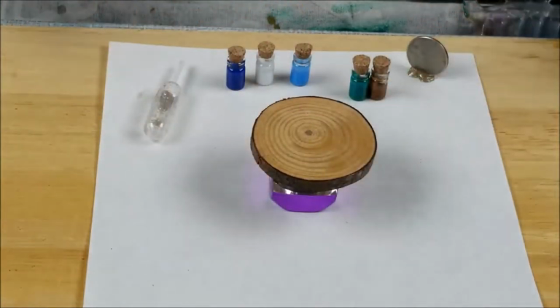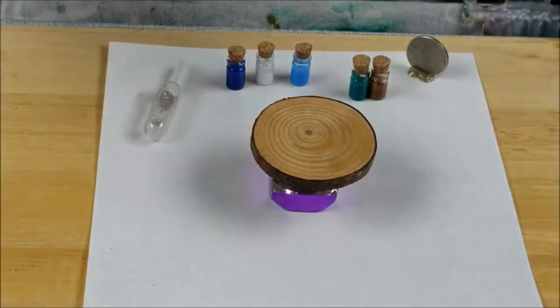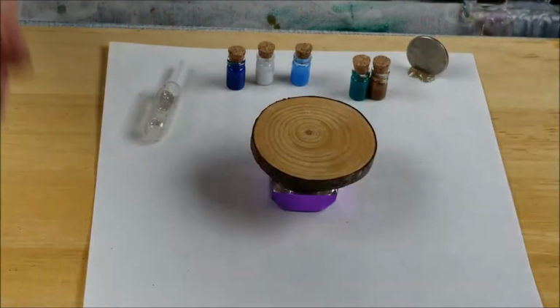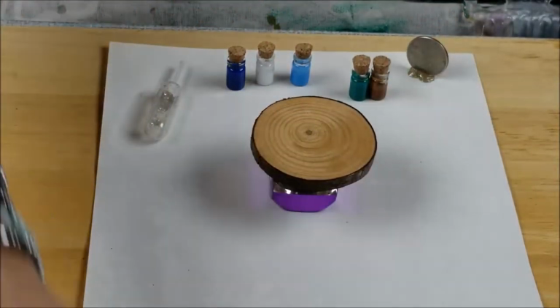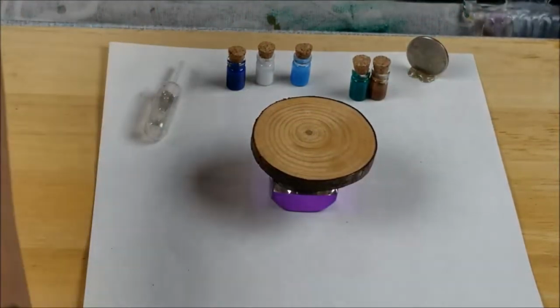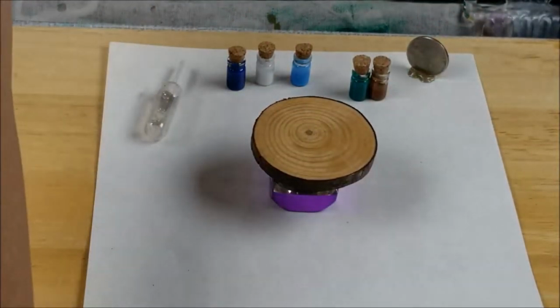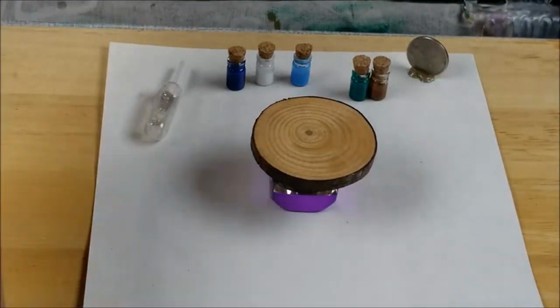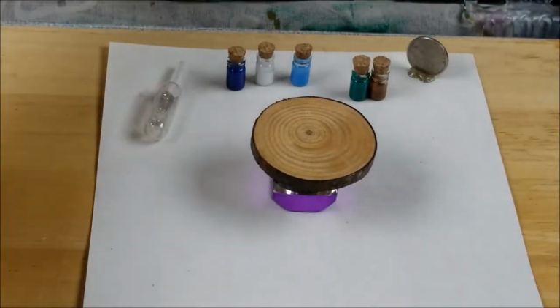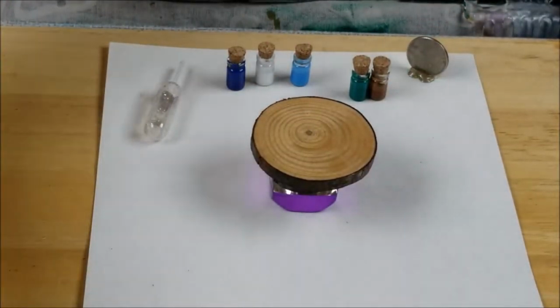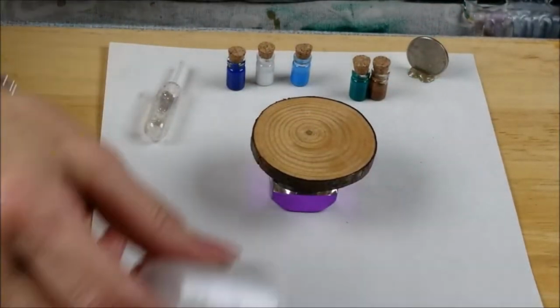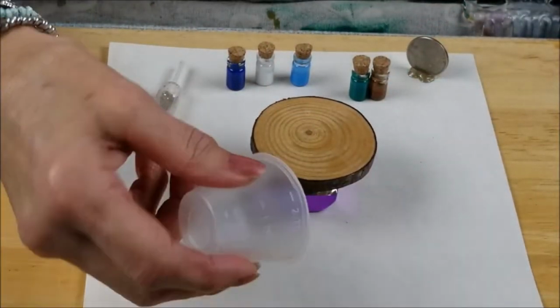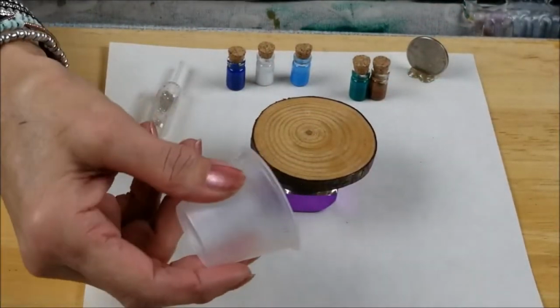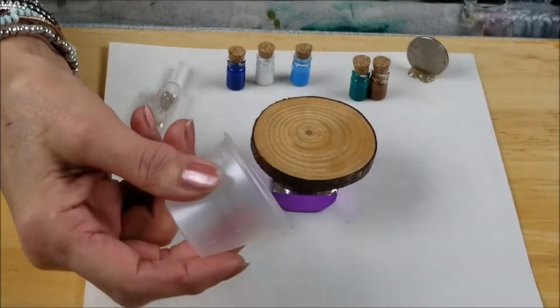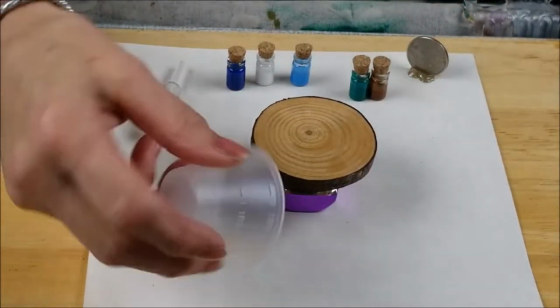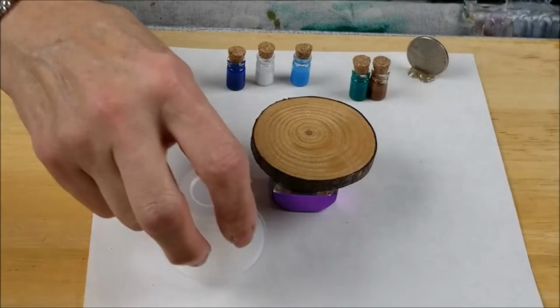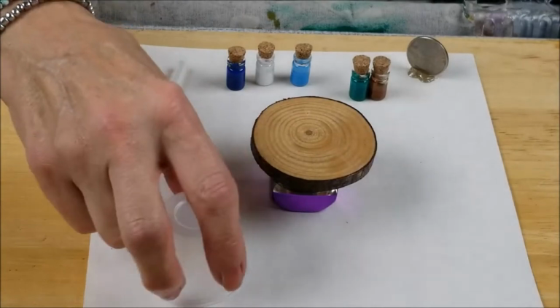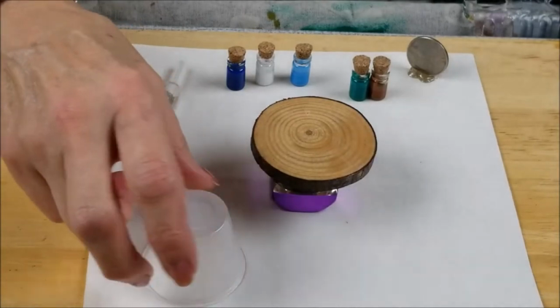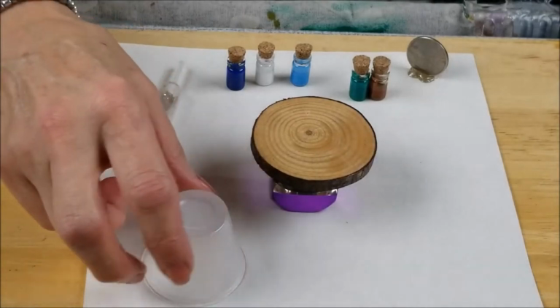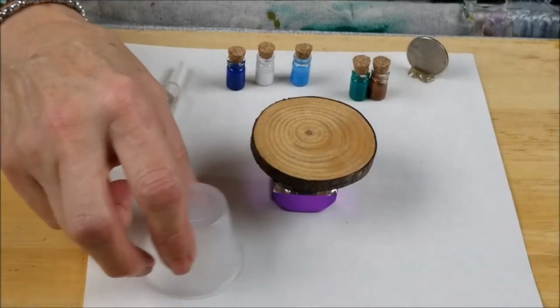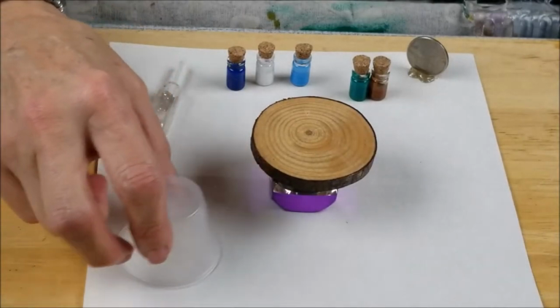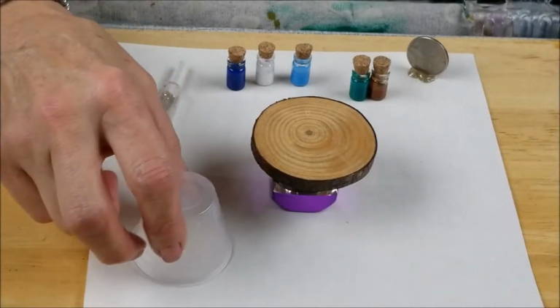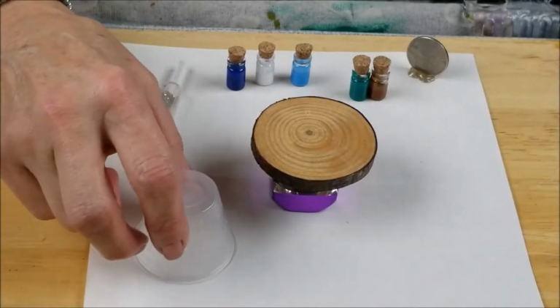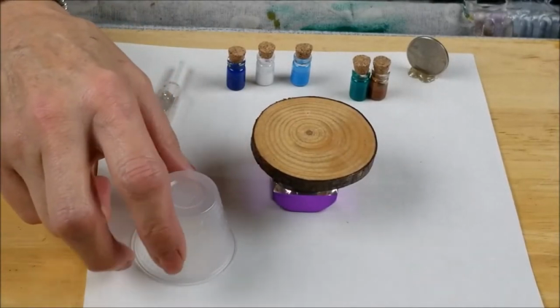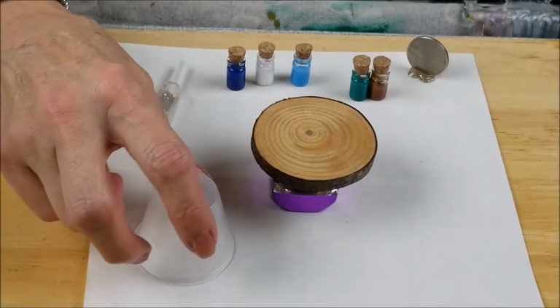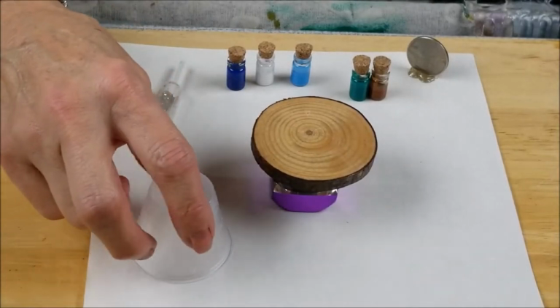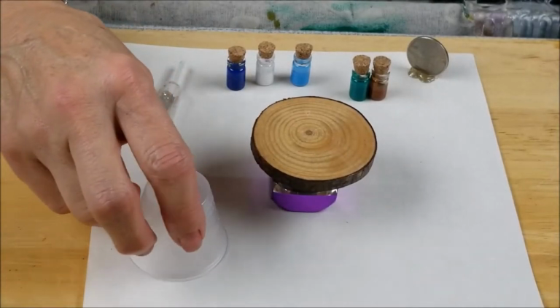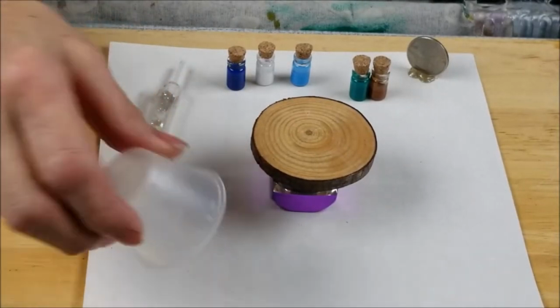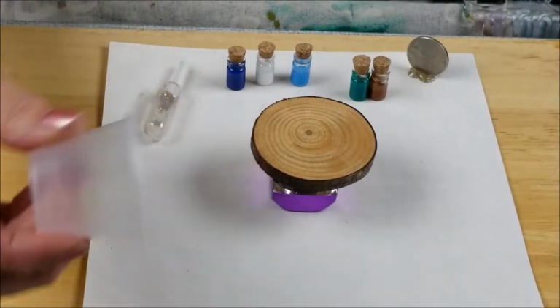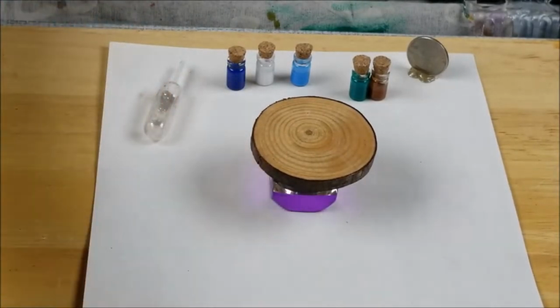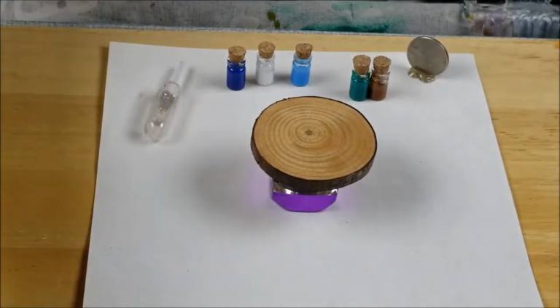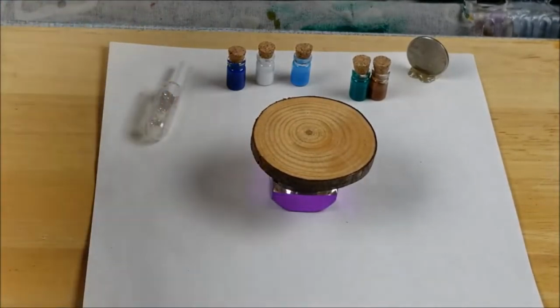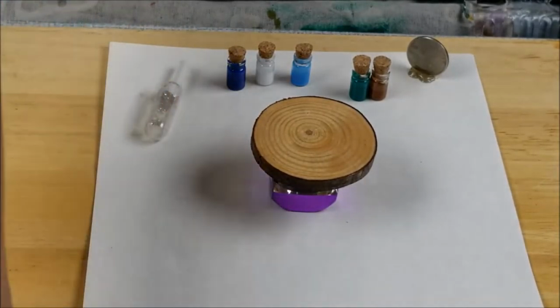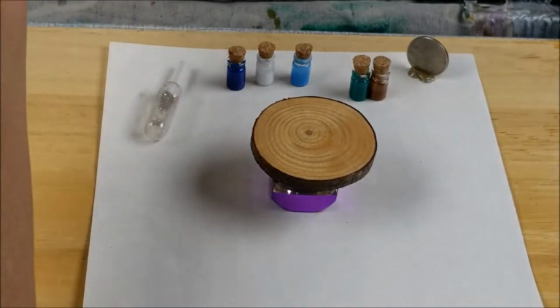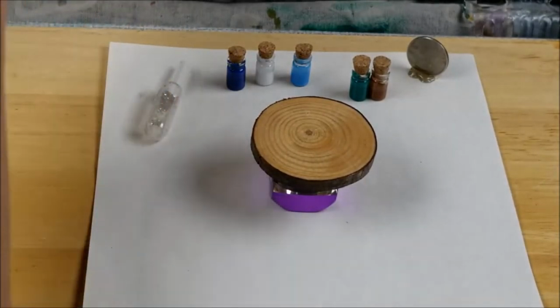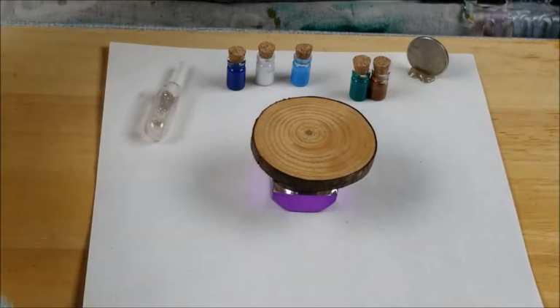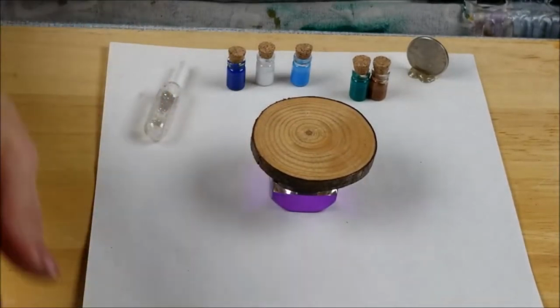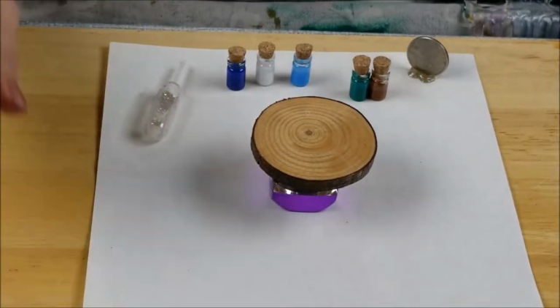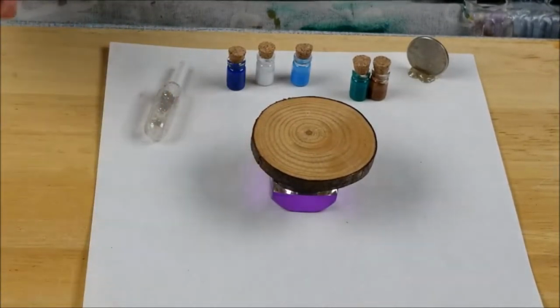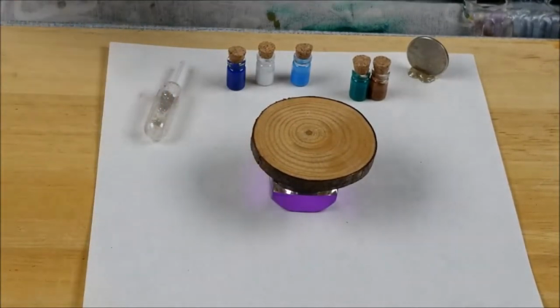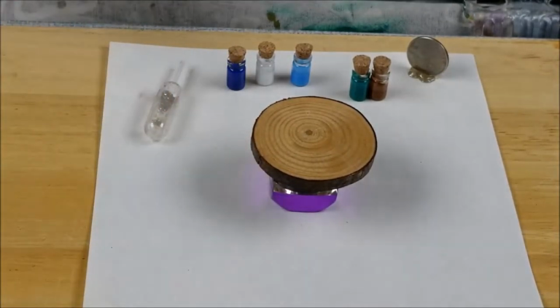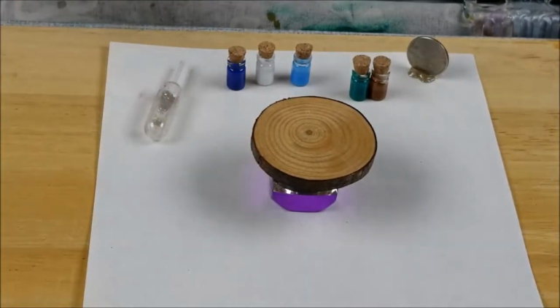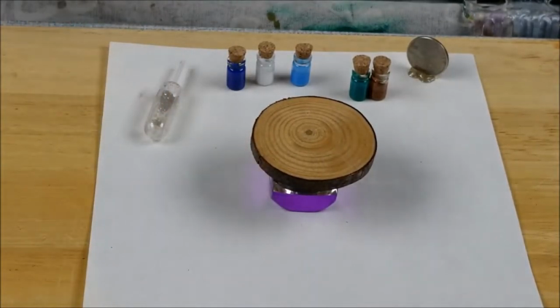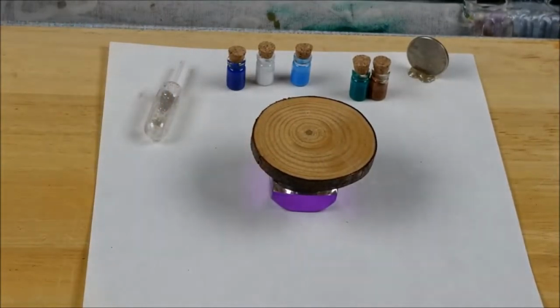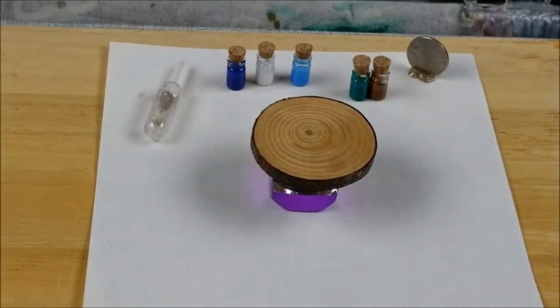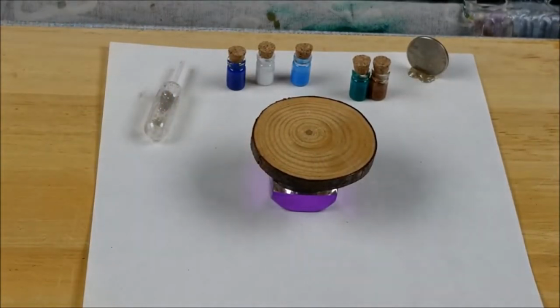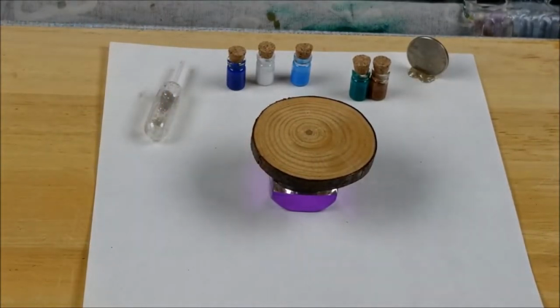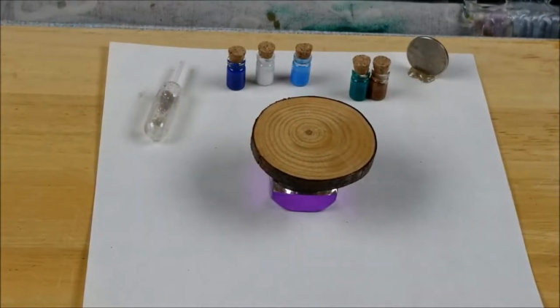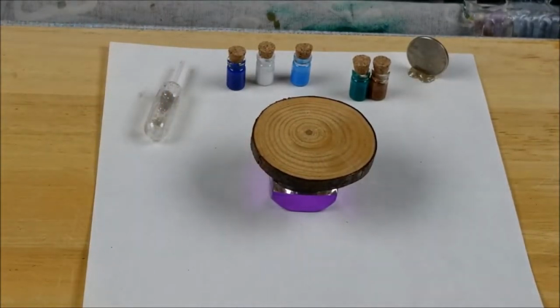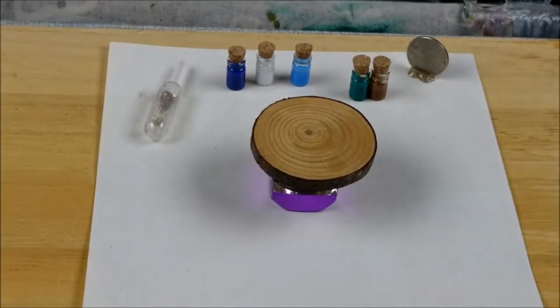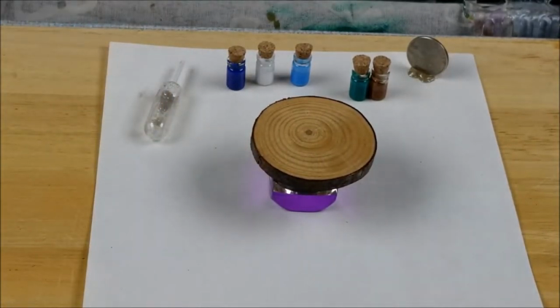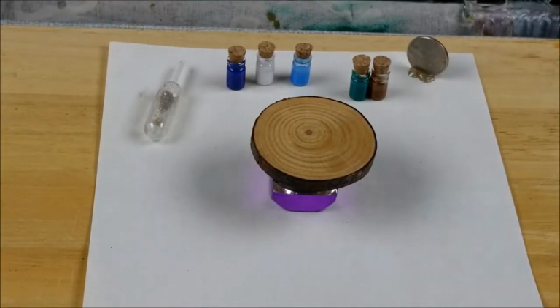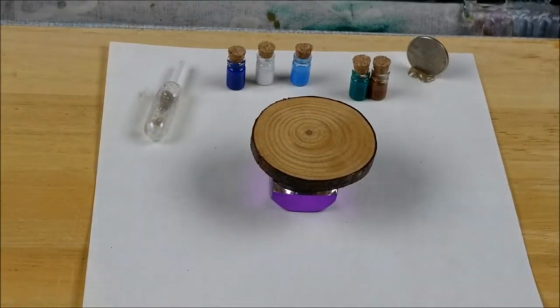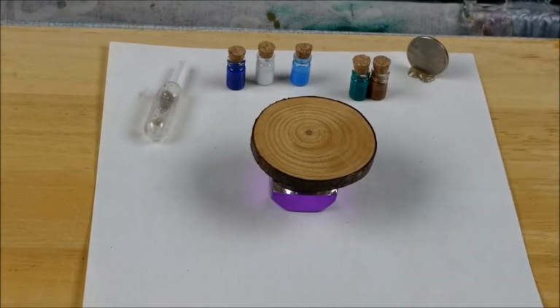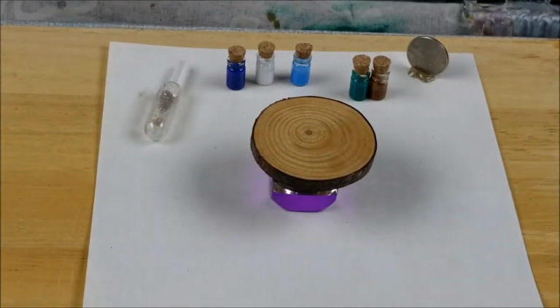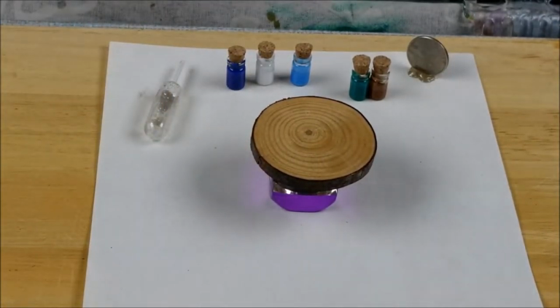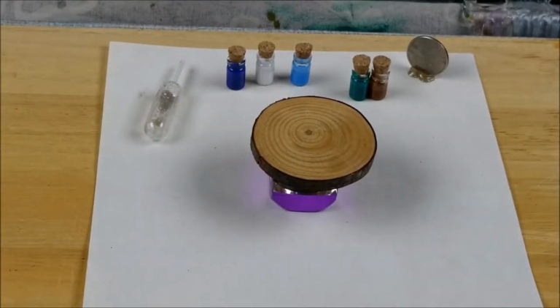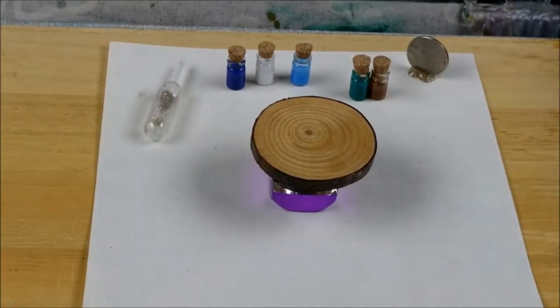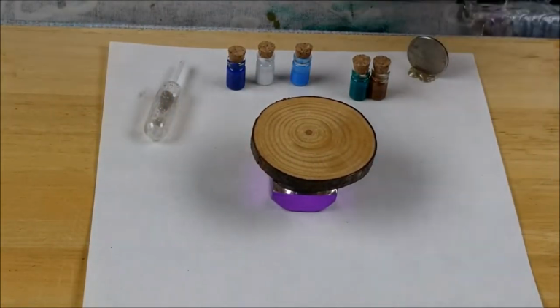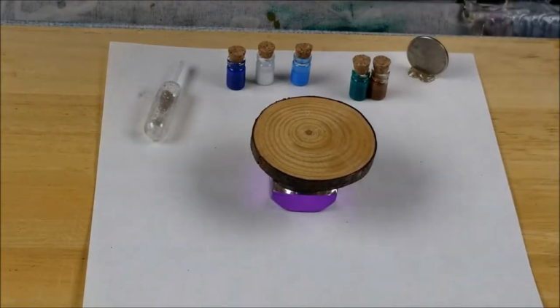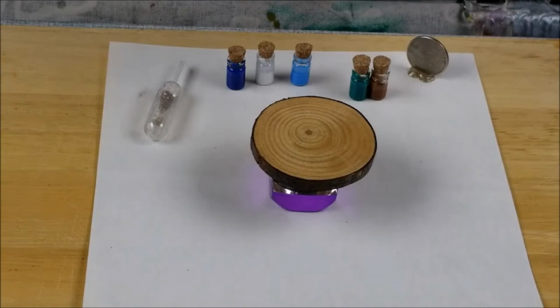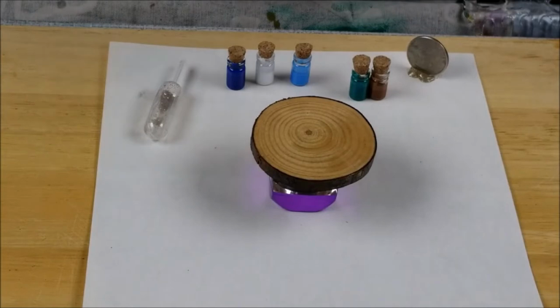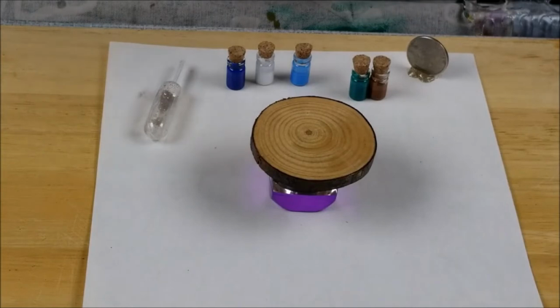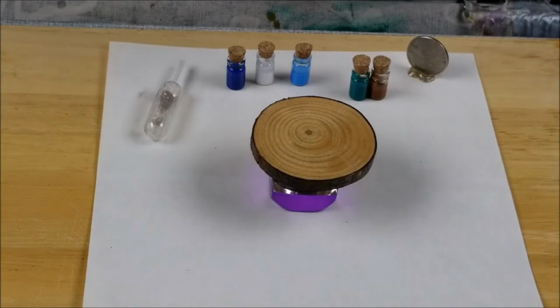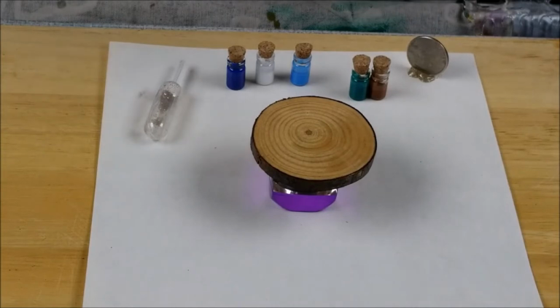I was going to use one of these cups, but it was sliding all over and the cup was actually too thick on the bottom. All right, let's get started, everybody.